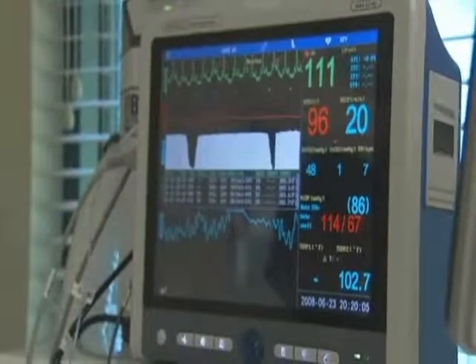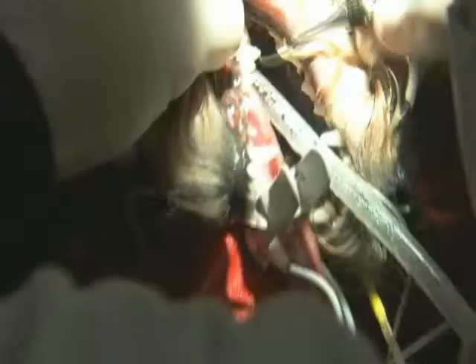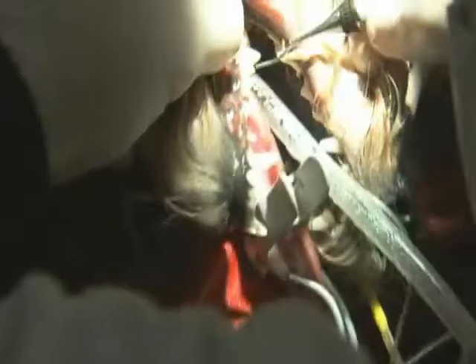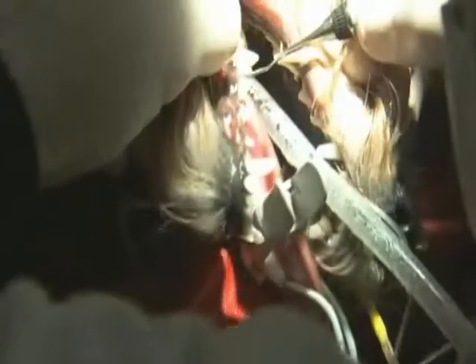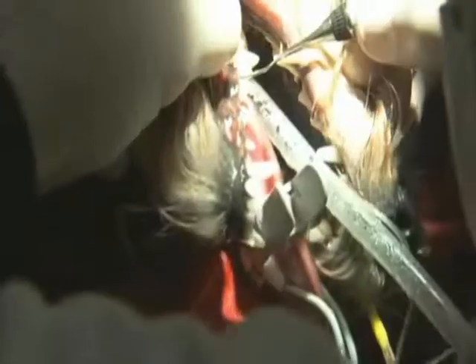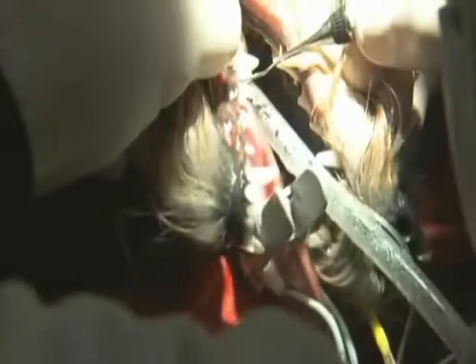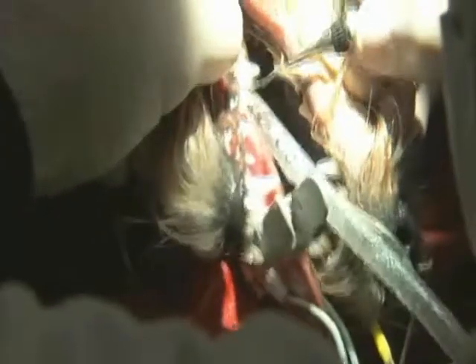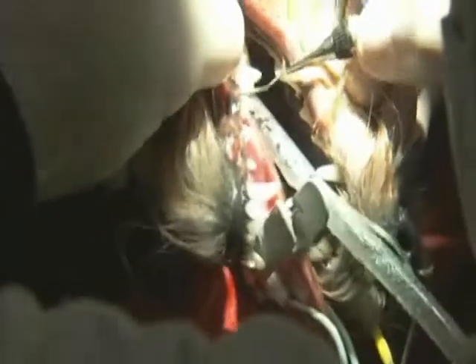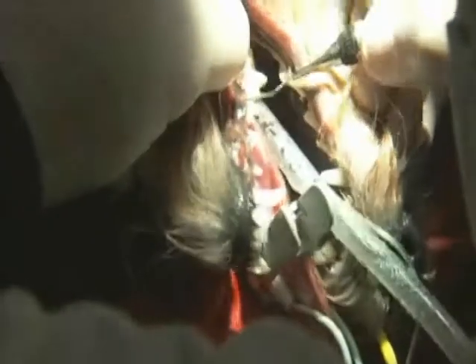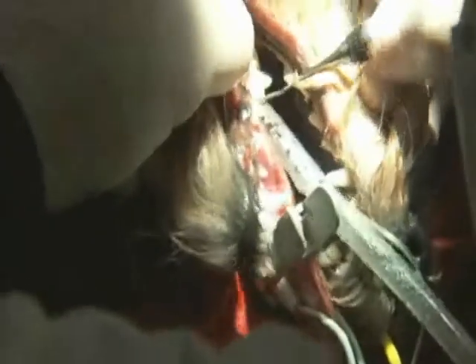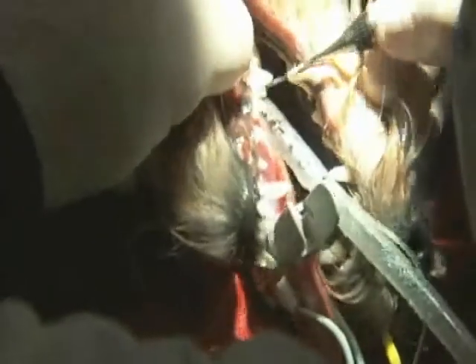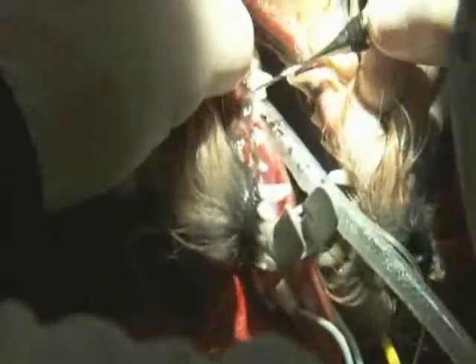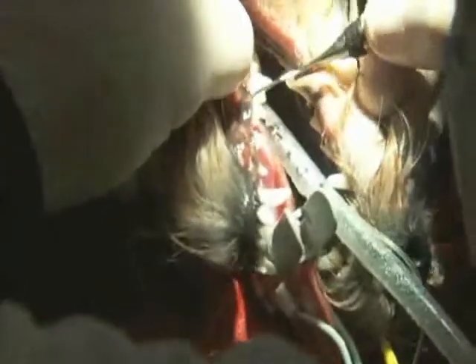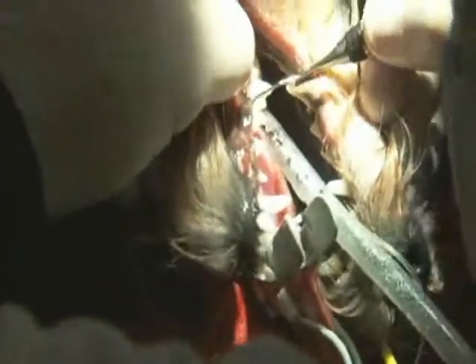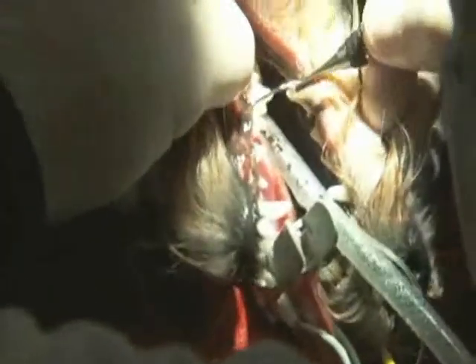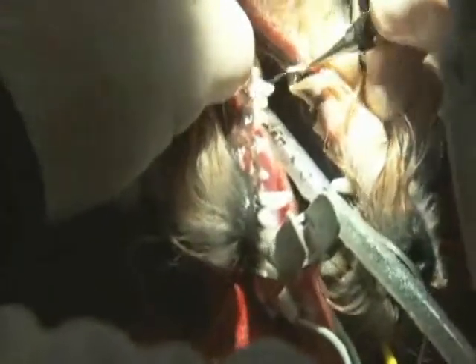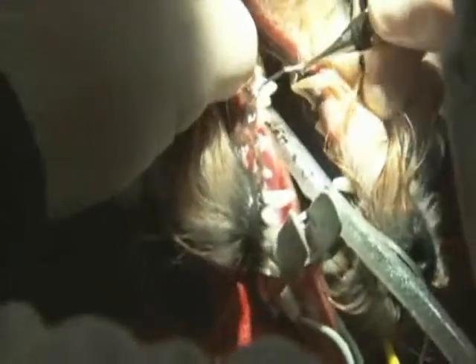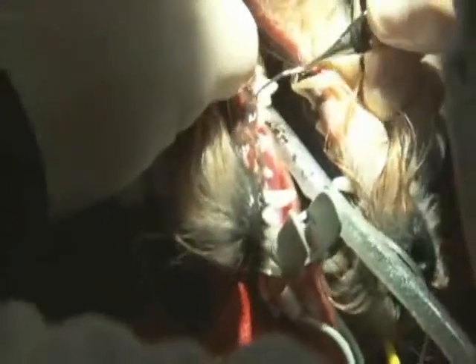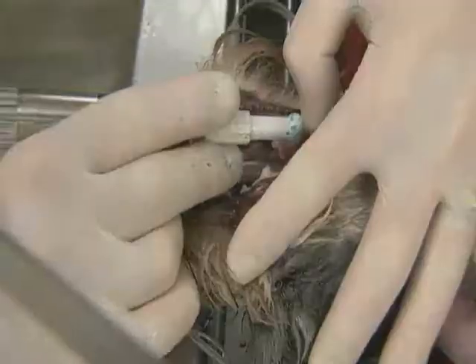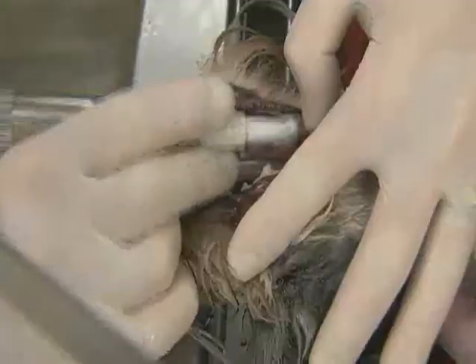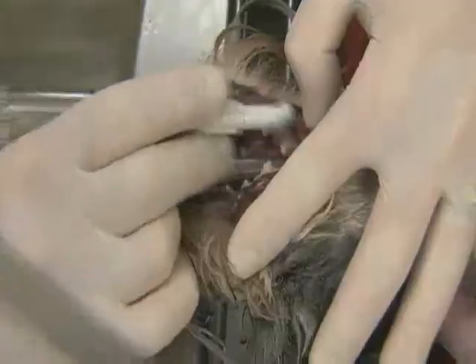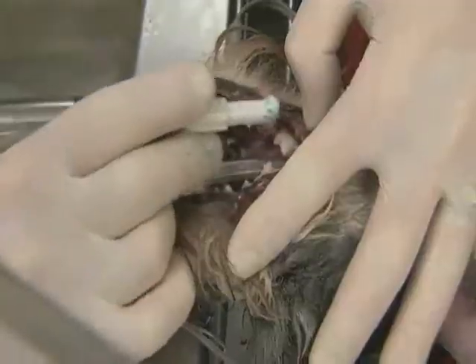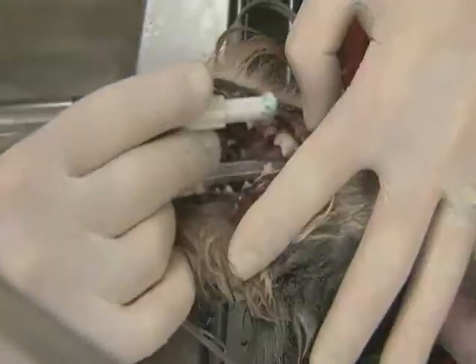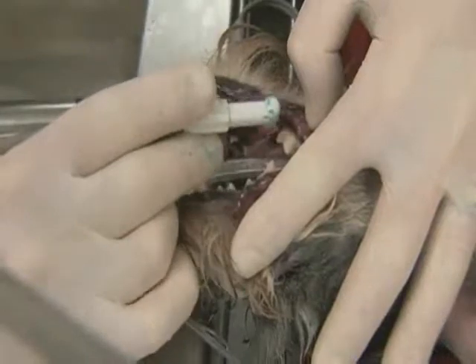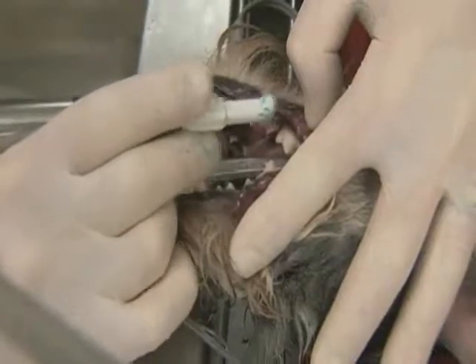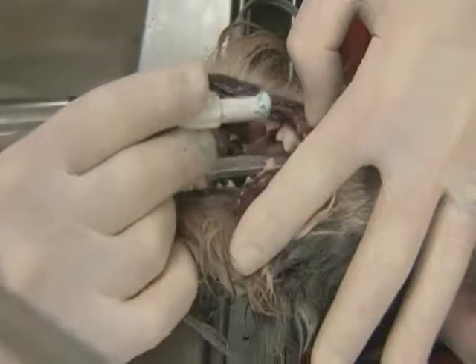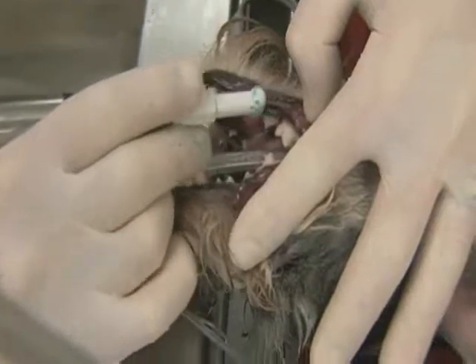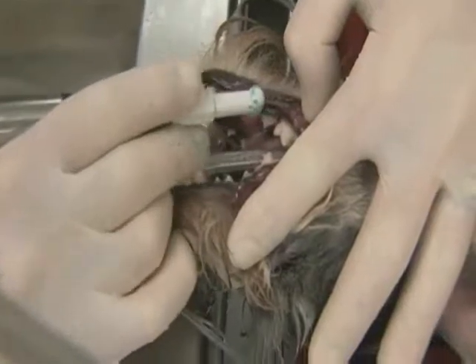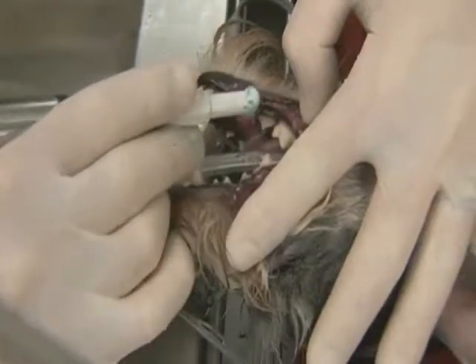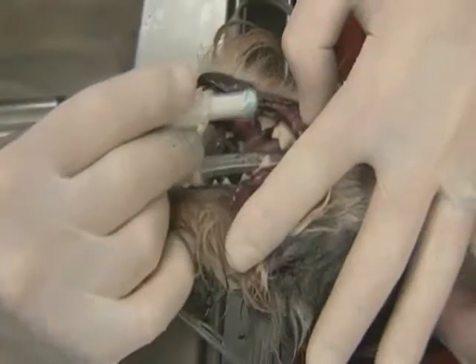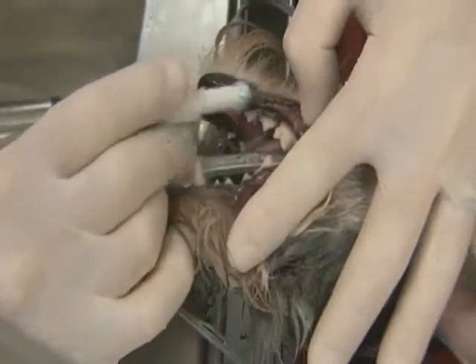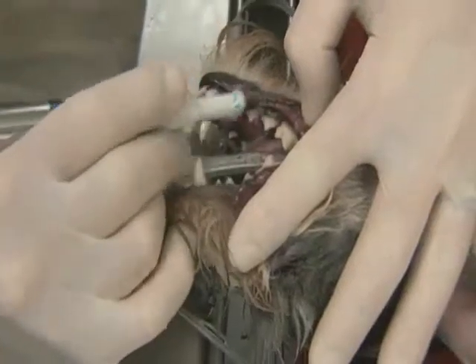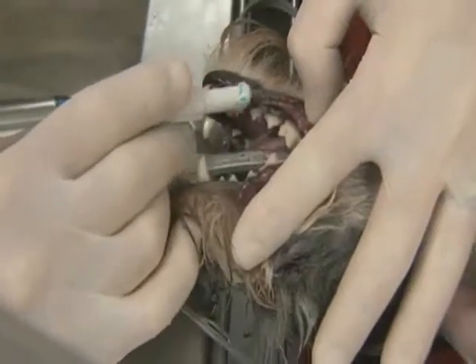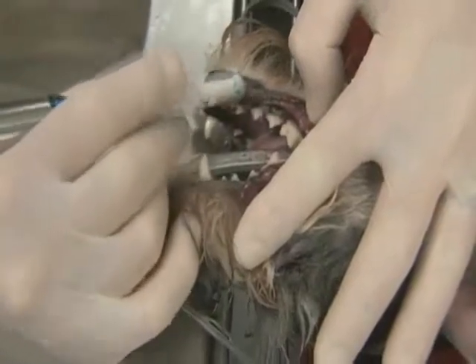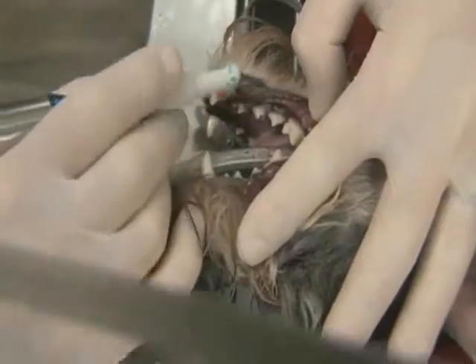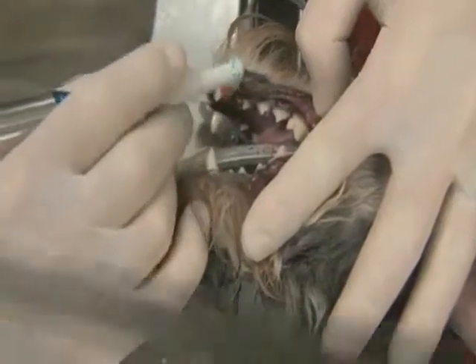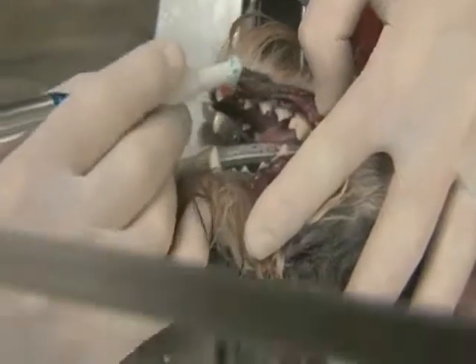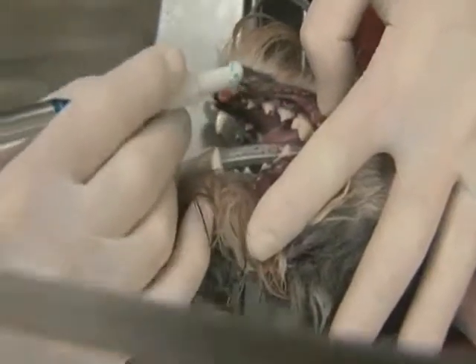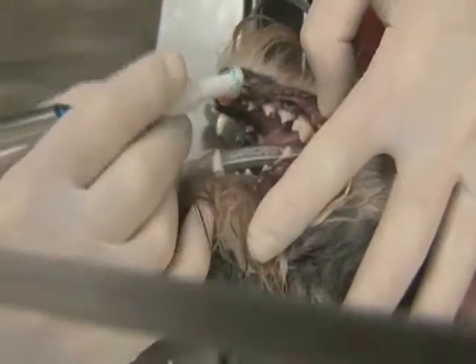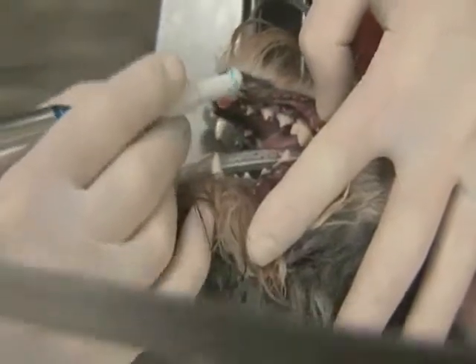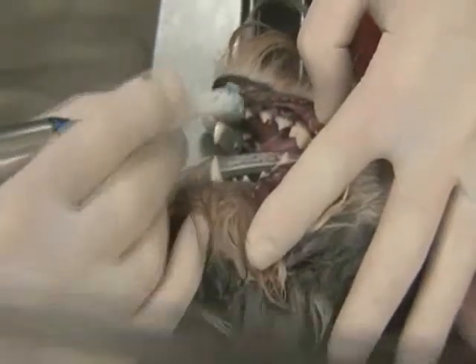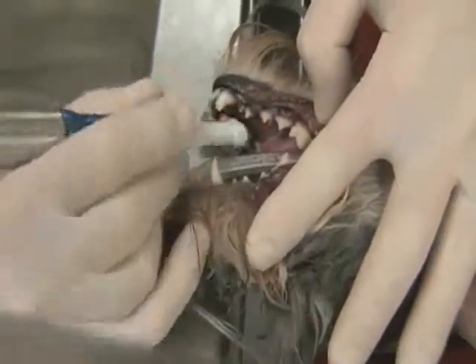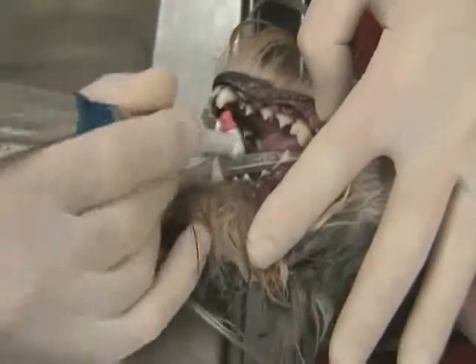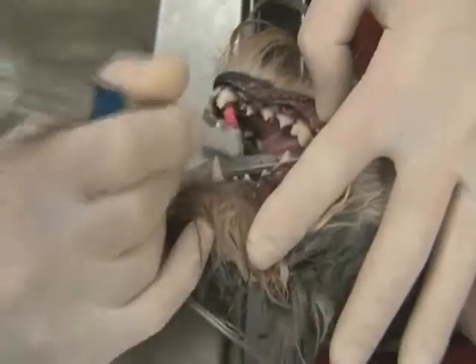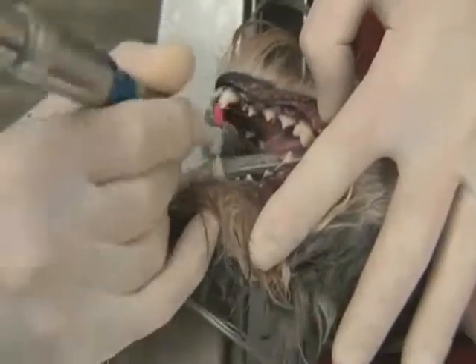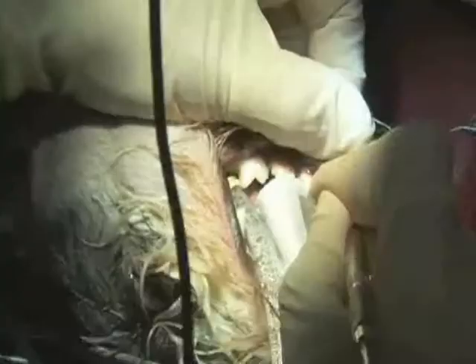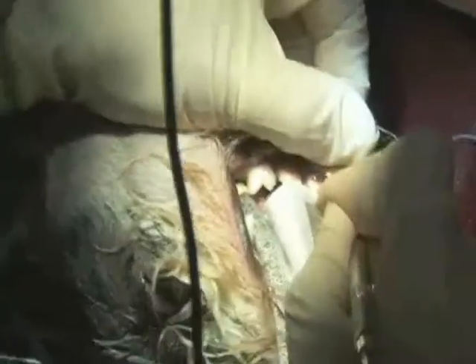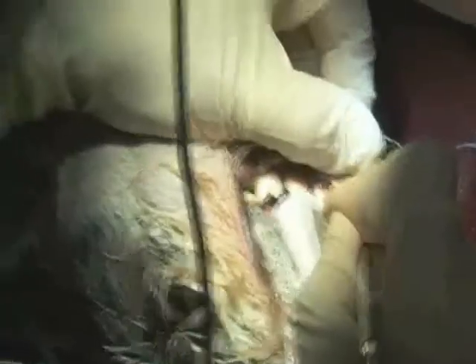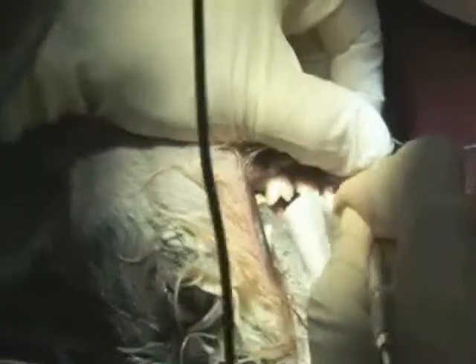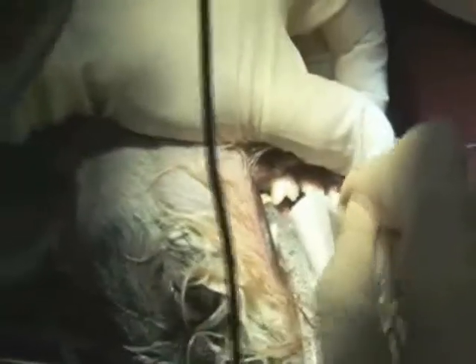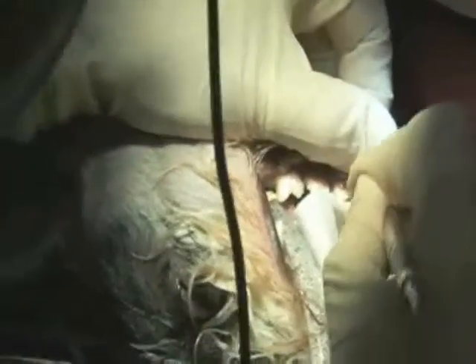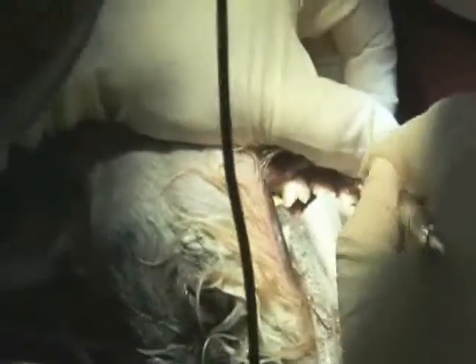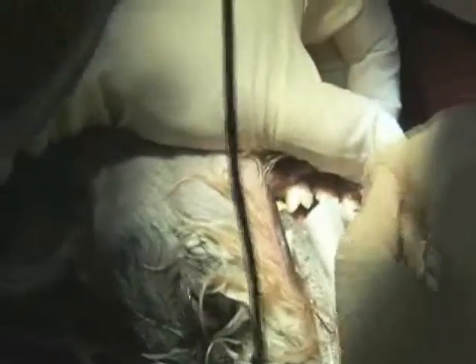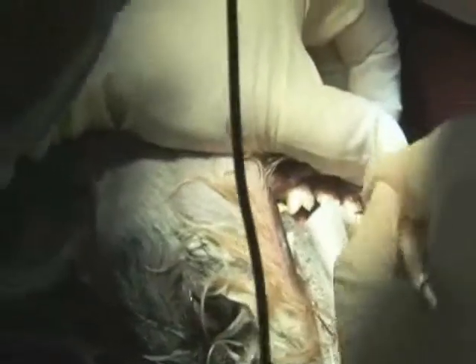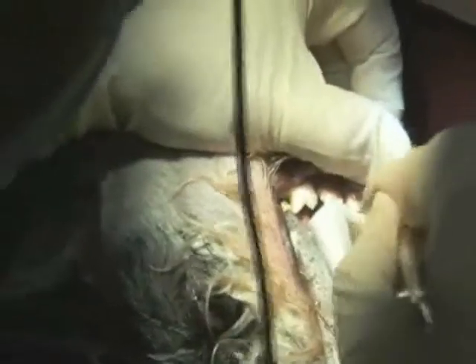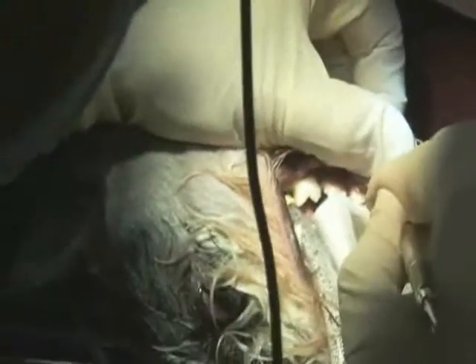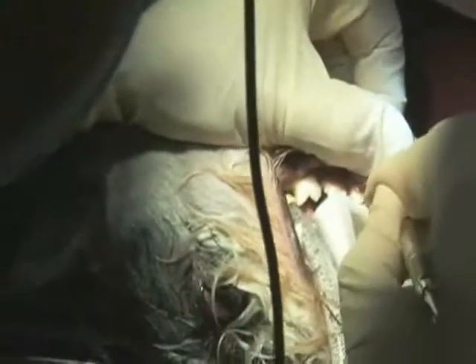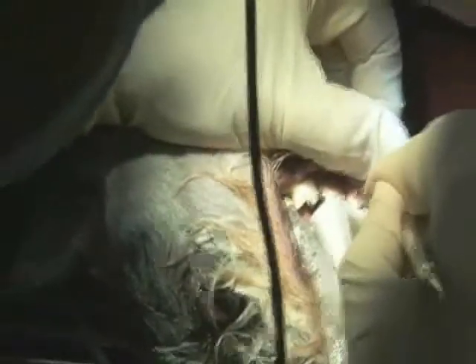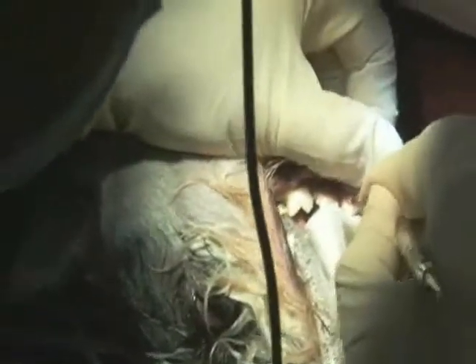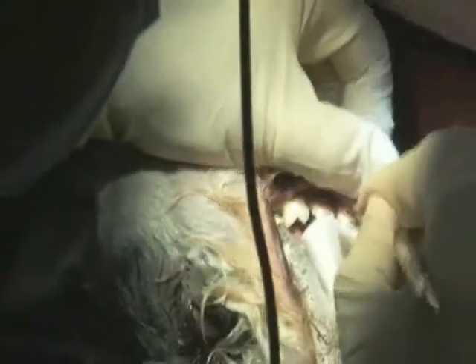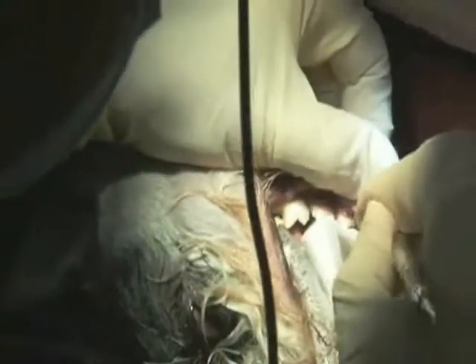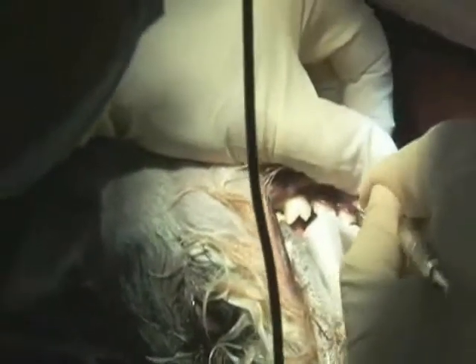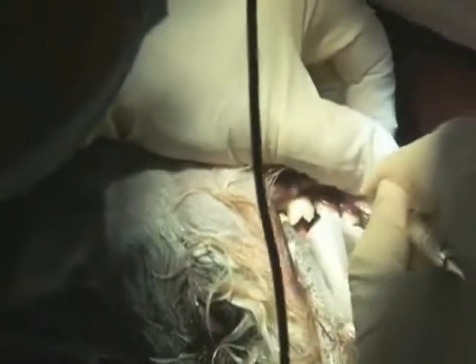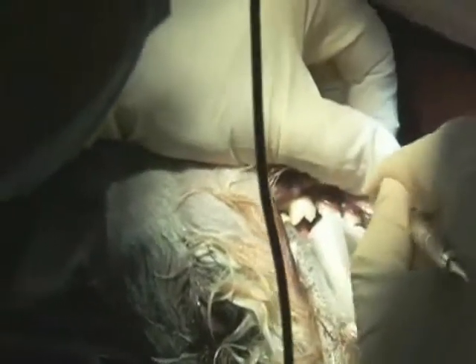A technician cleans, polishes, and applies fluoride. Then the doctor probes each tooth.